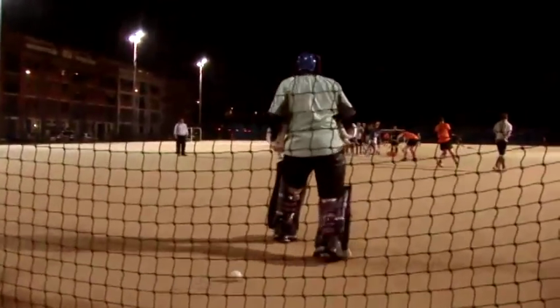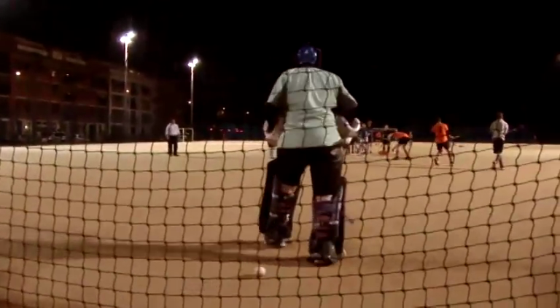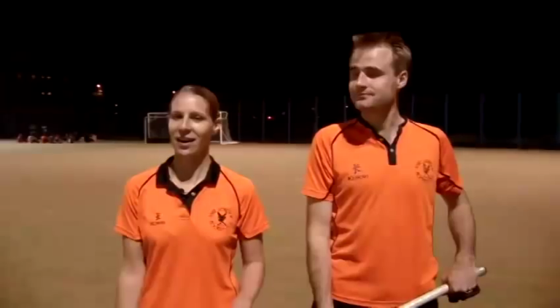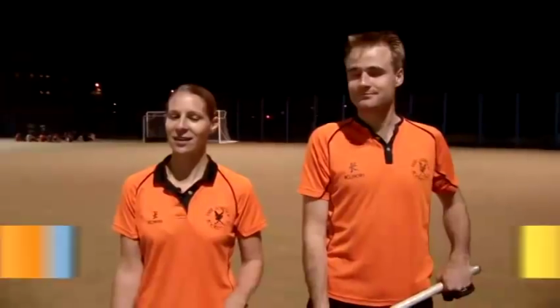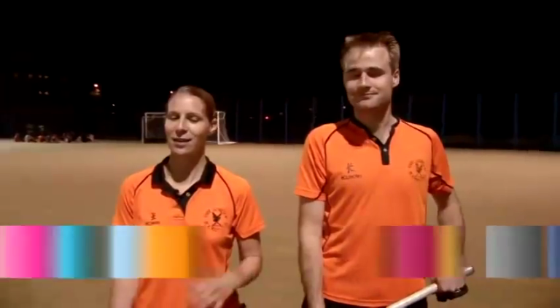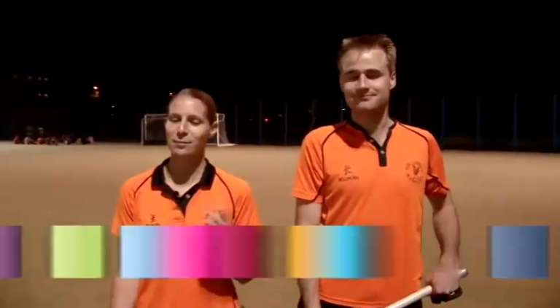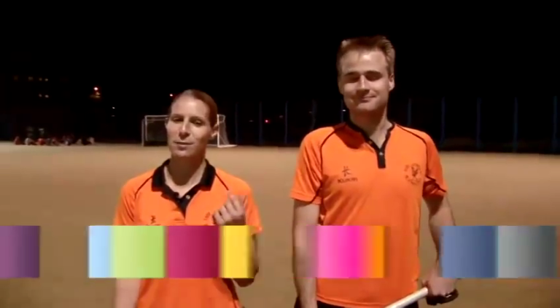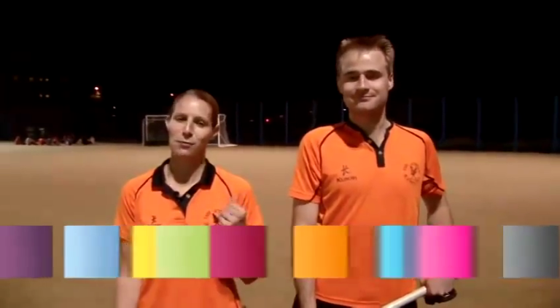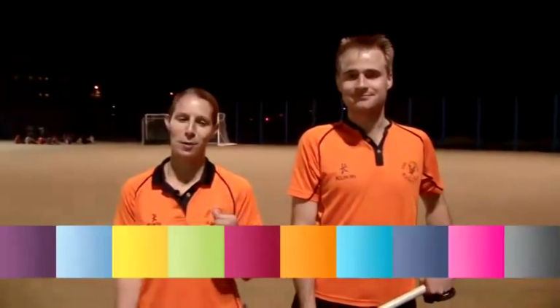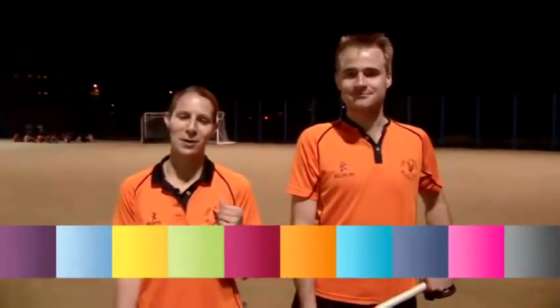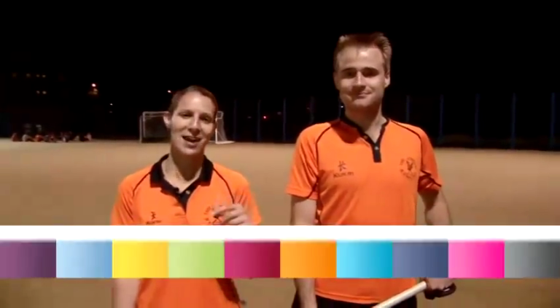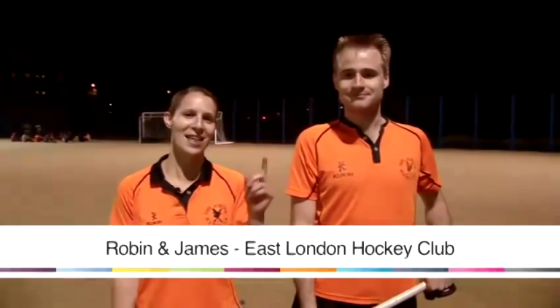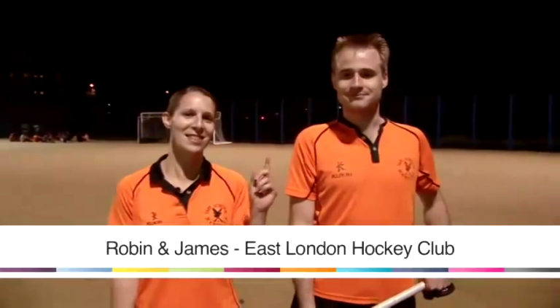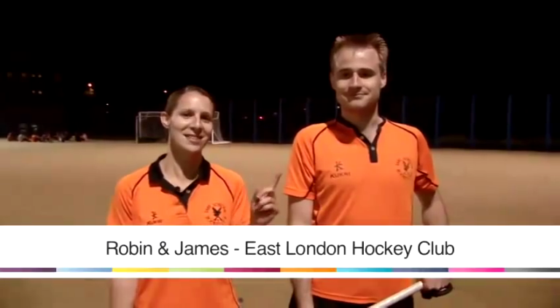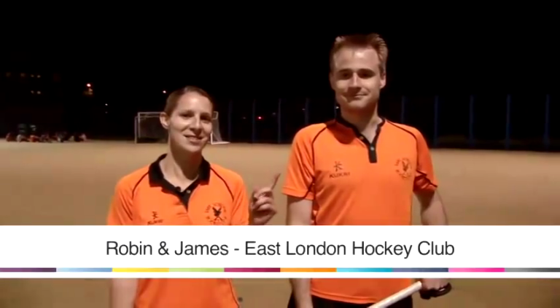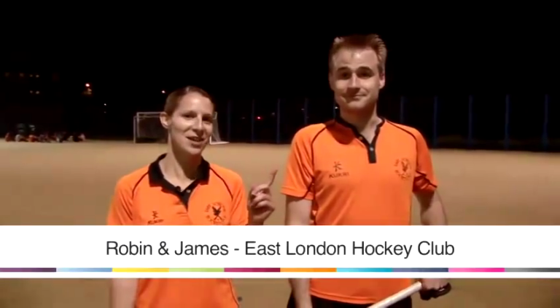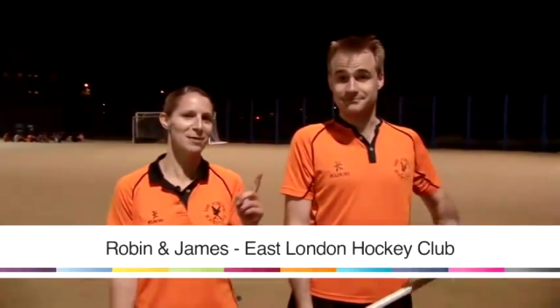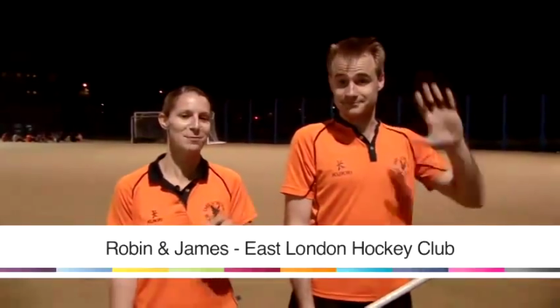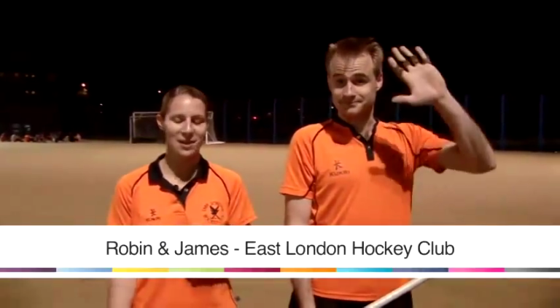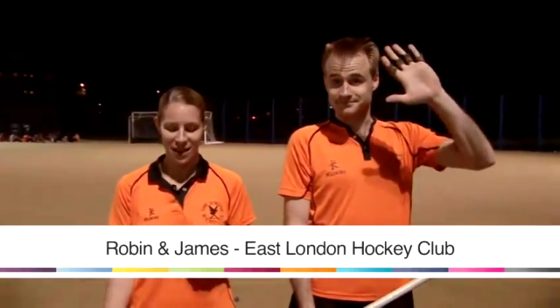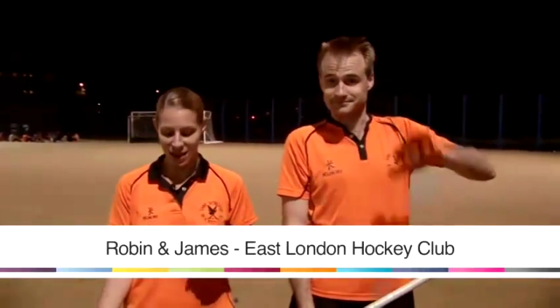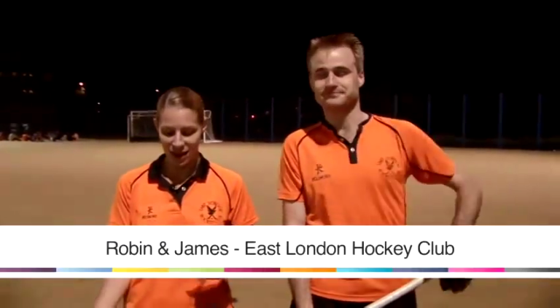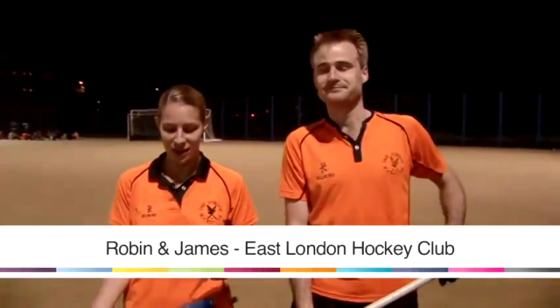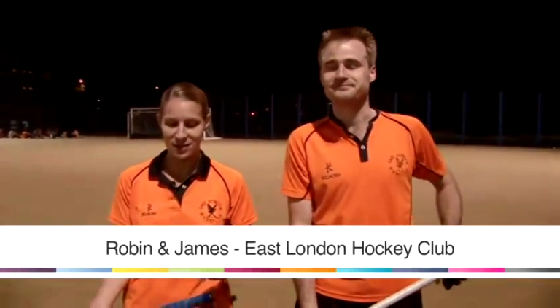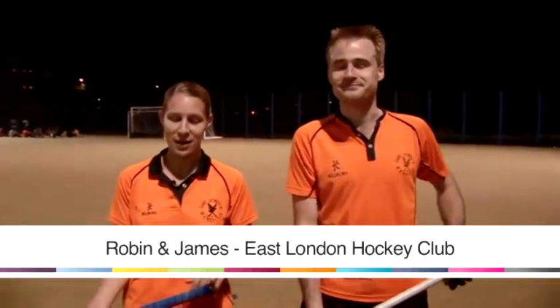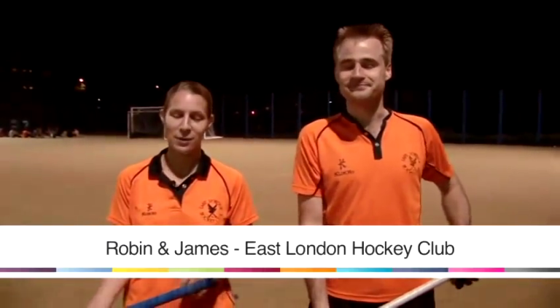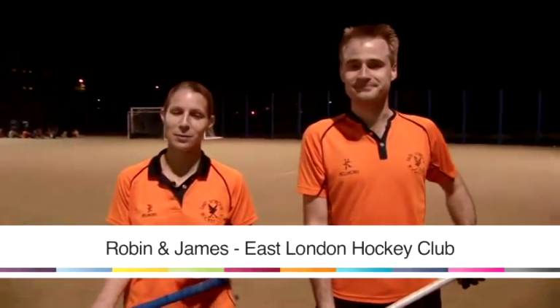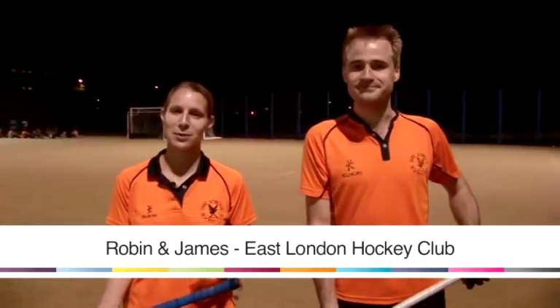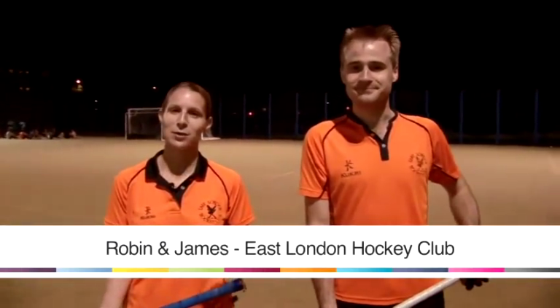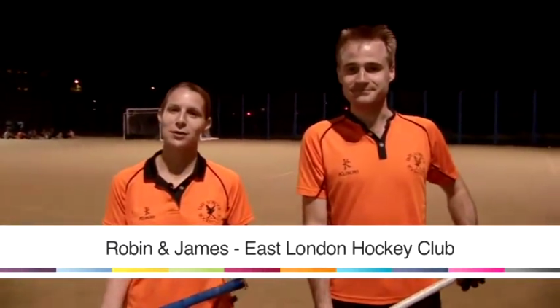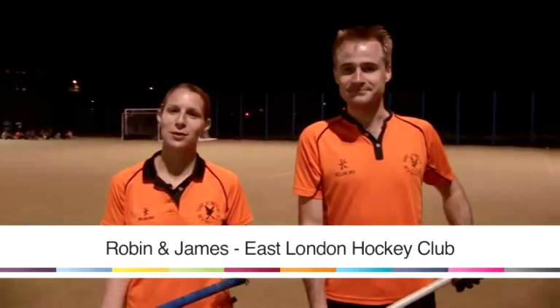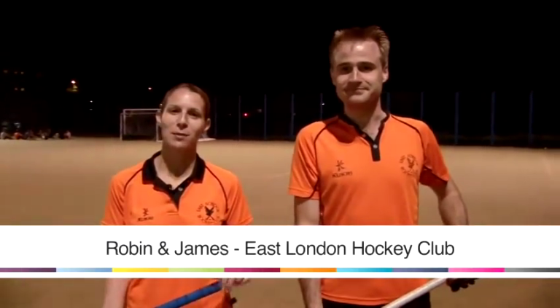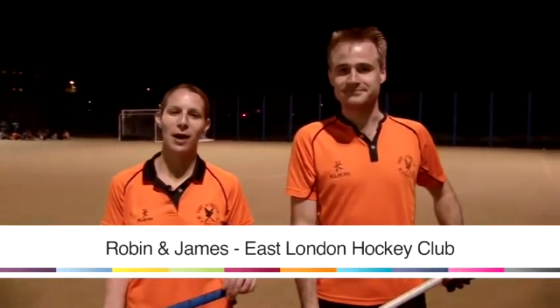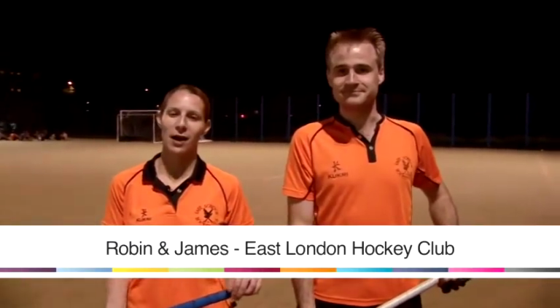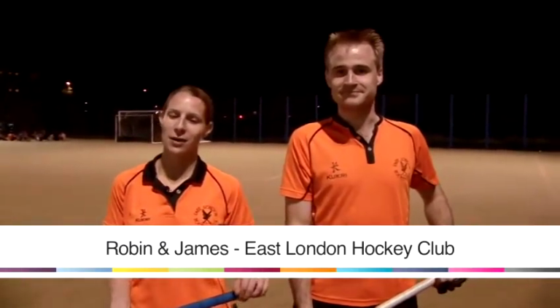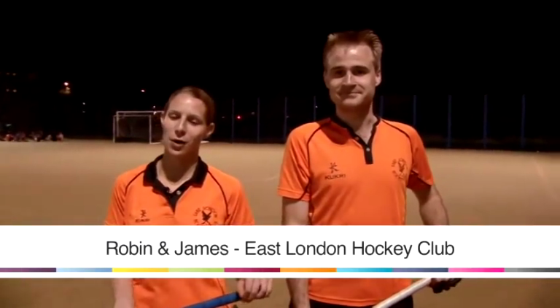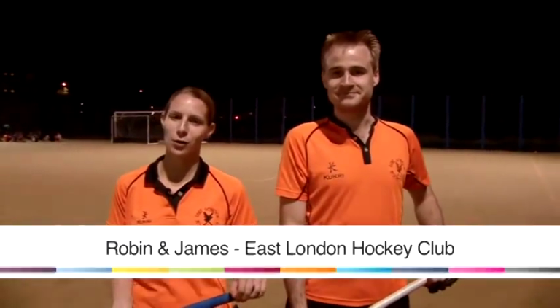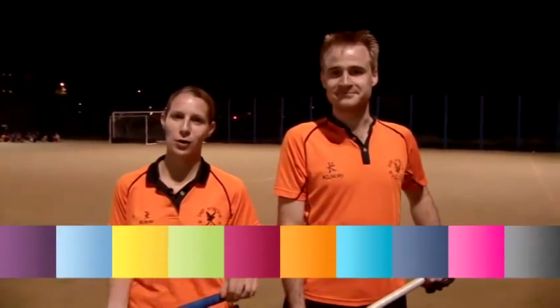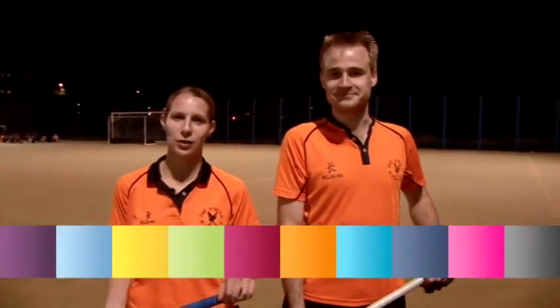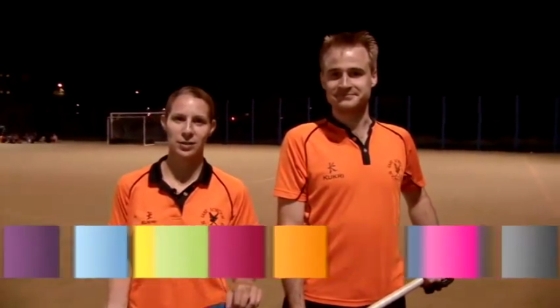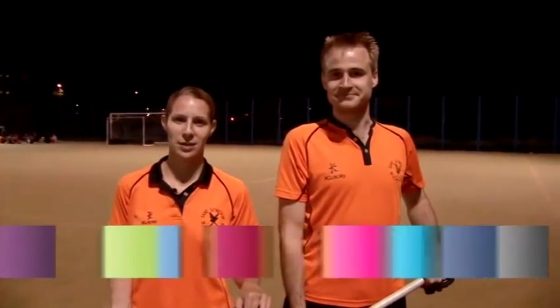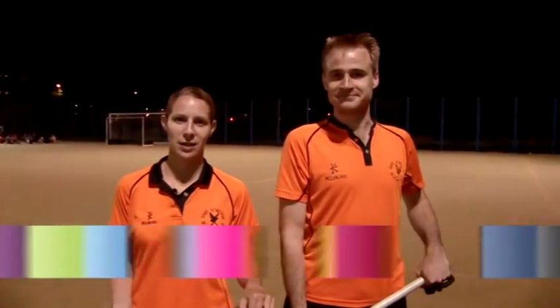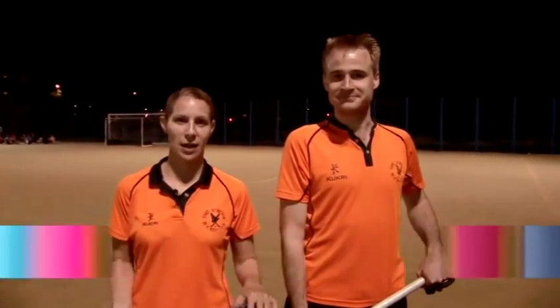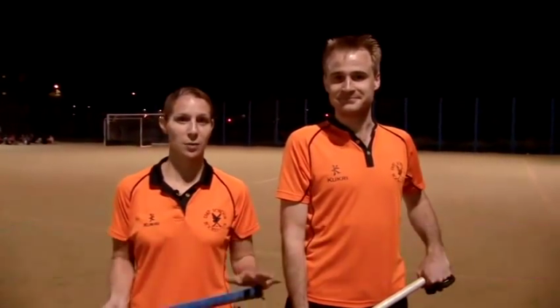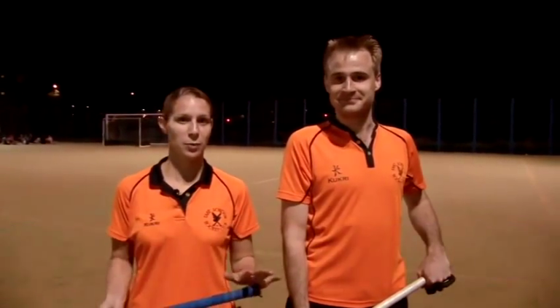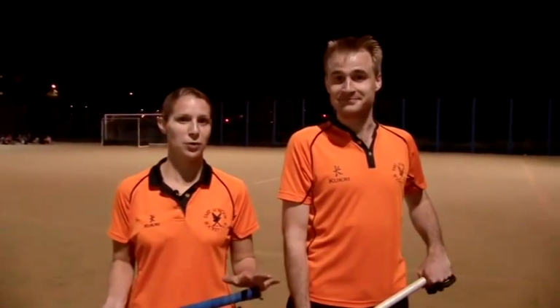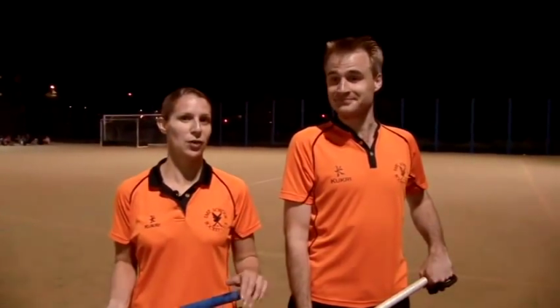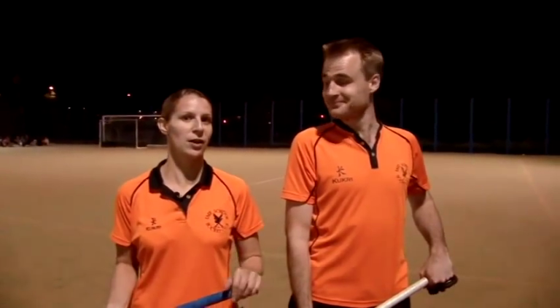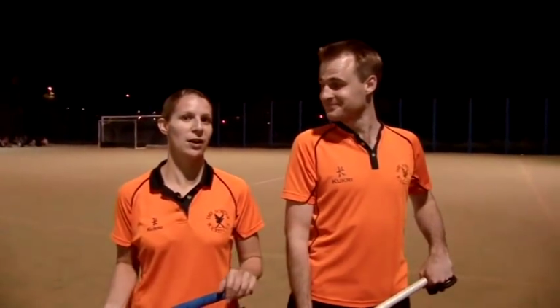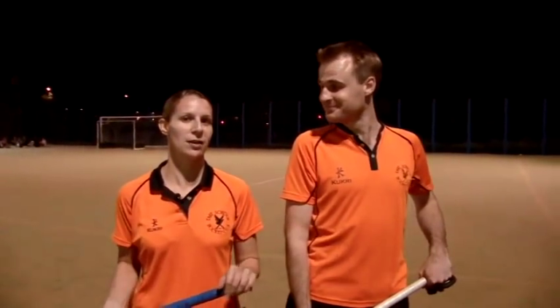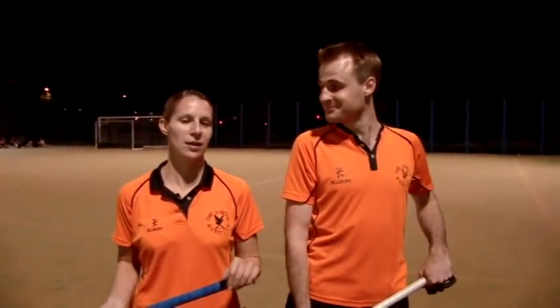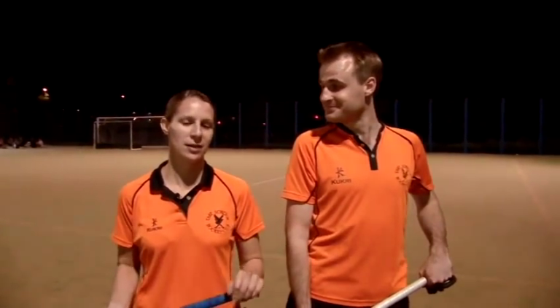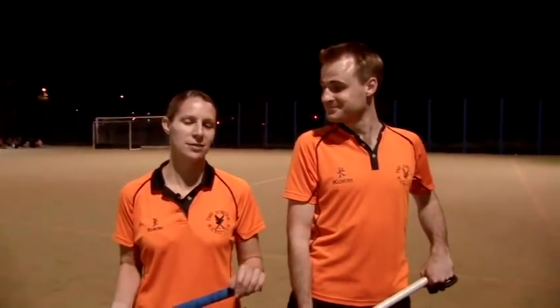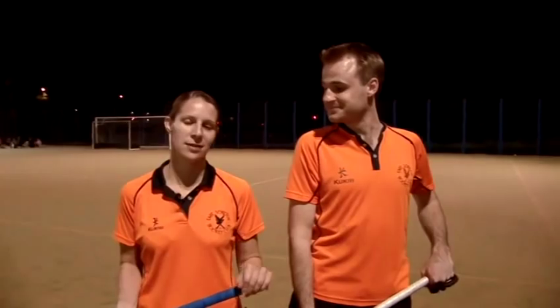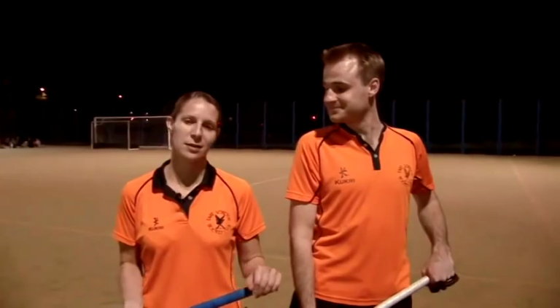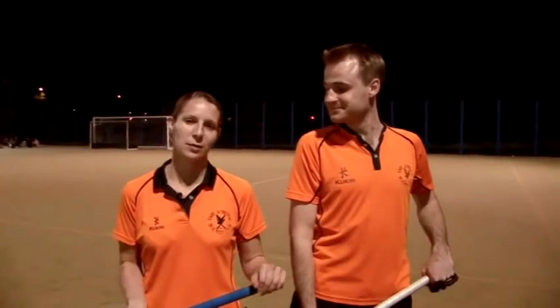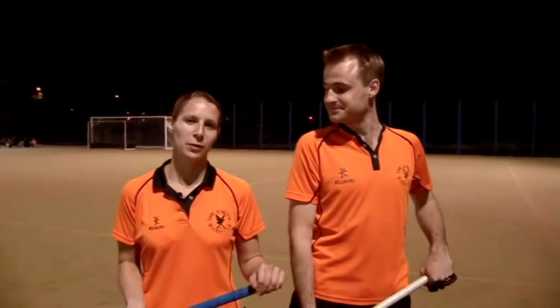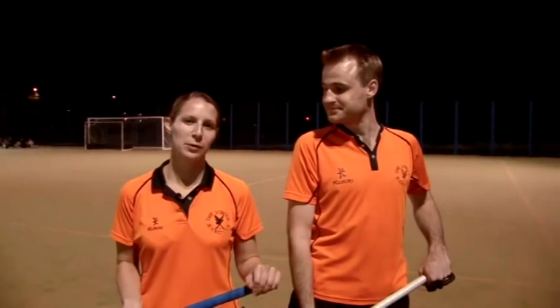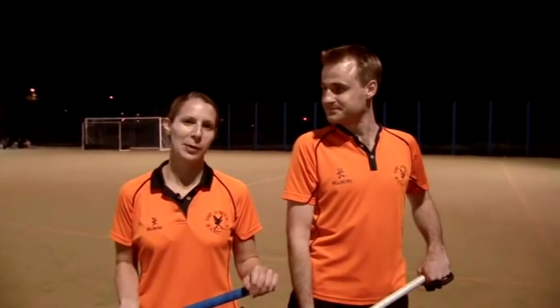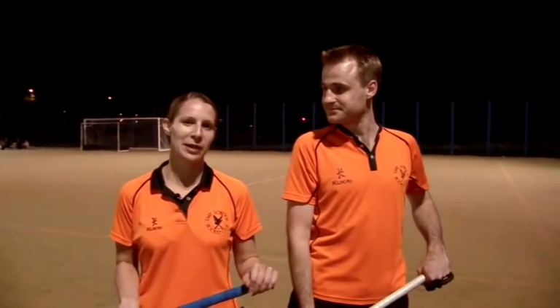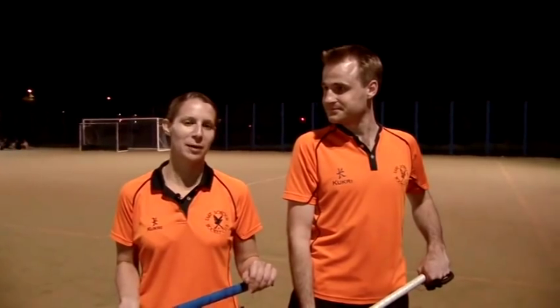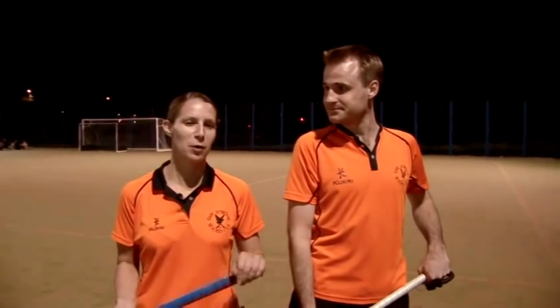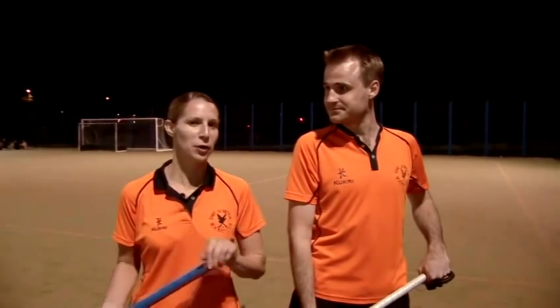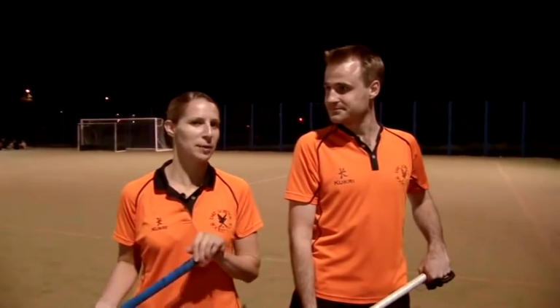Hi, I'm Robin and this is James. Today we're going to be talking to you about how to hold a hockey stick, how to push and how to hit when you're playing a game of hockey.